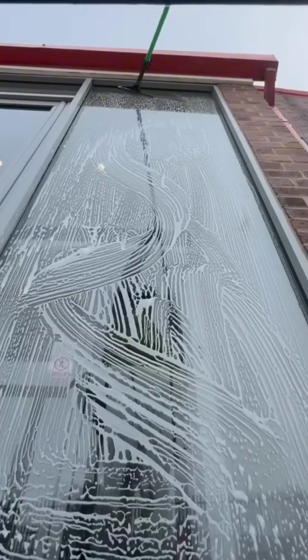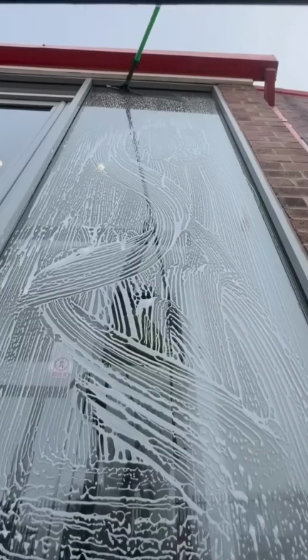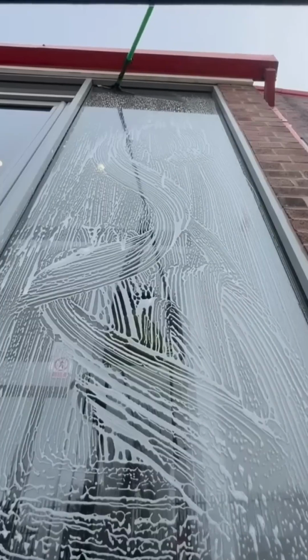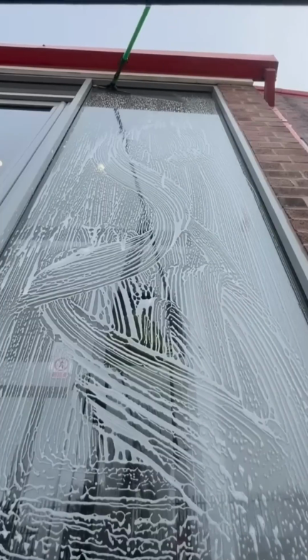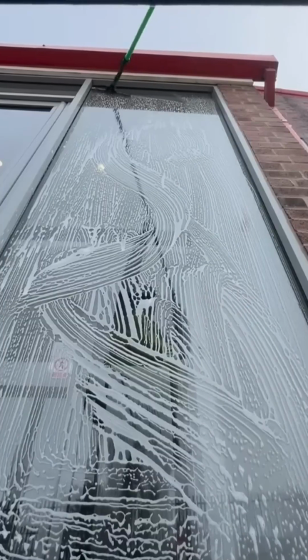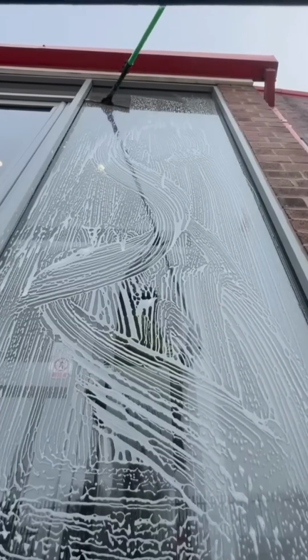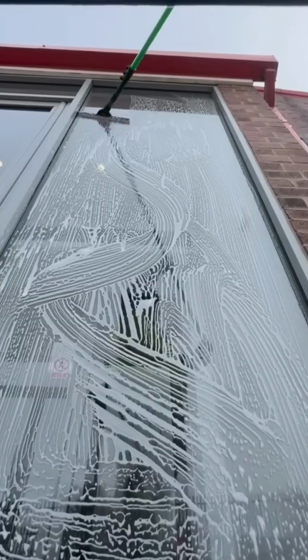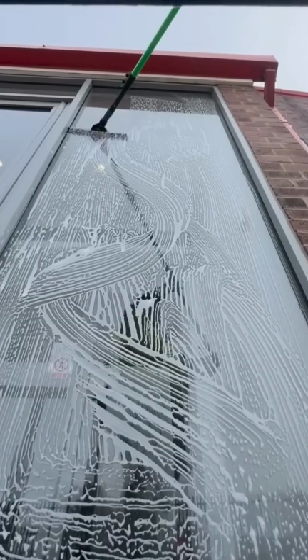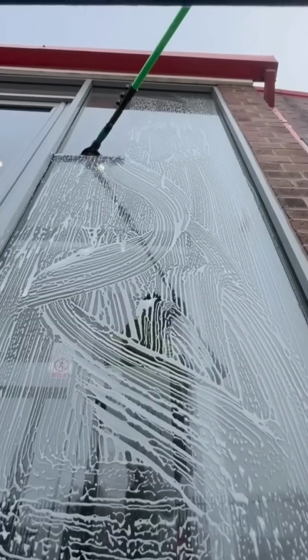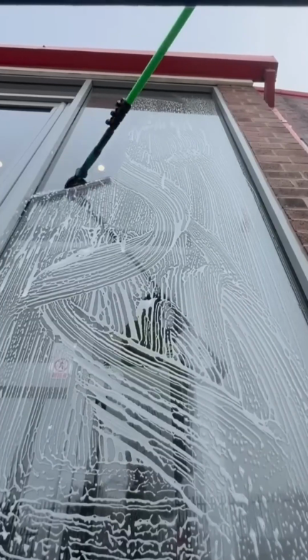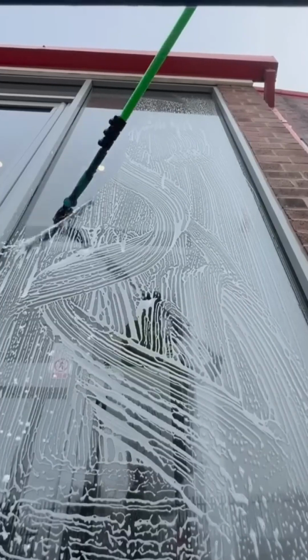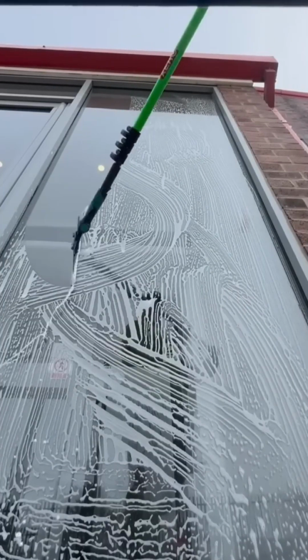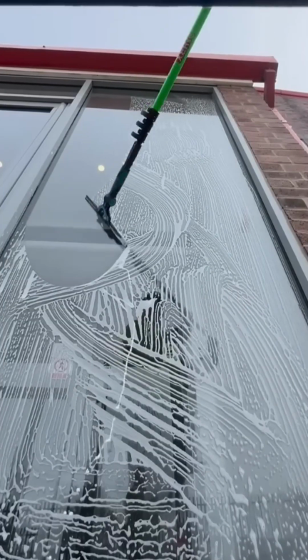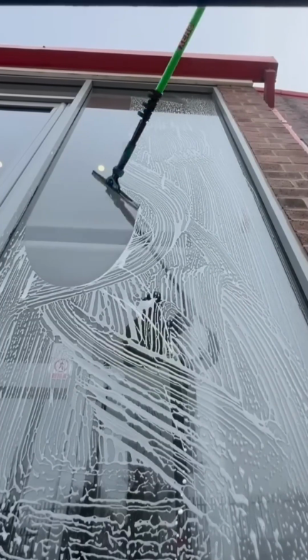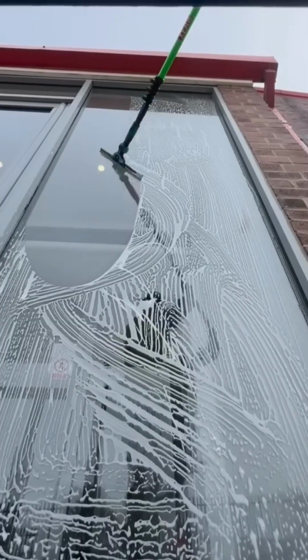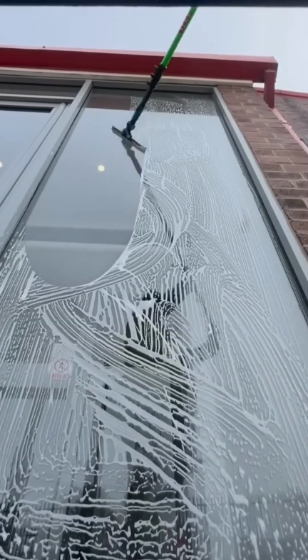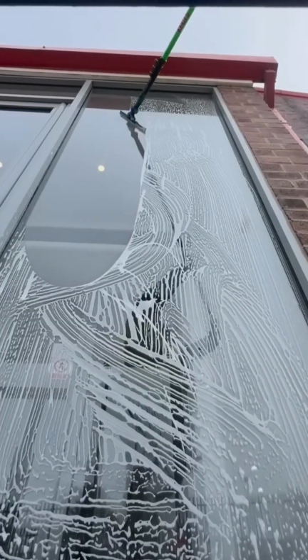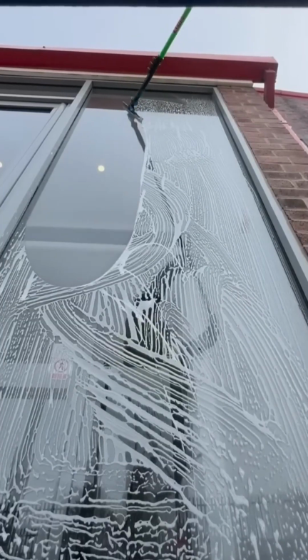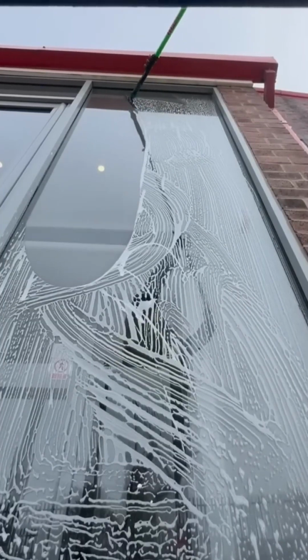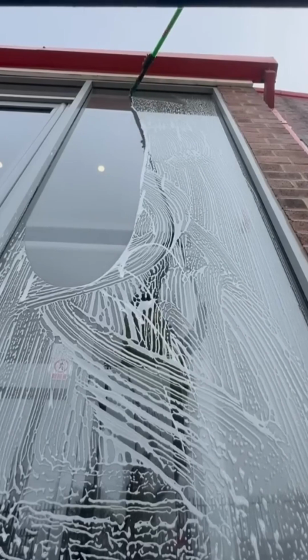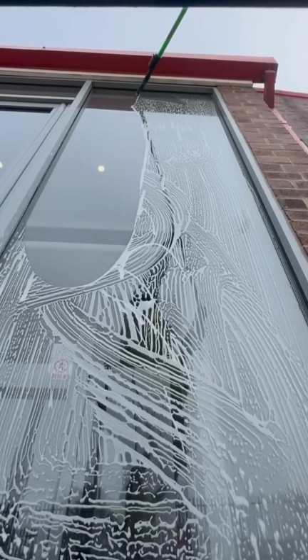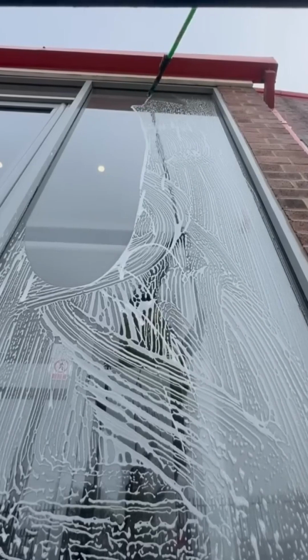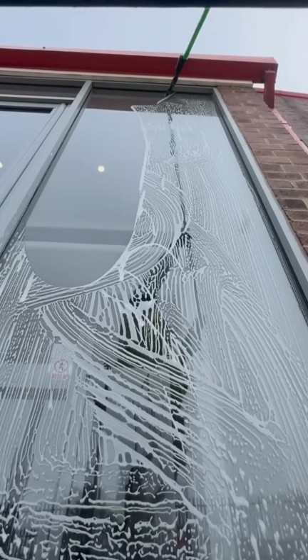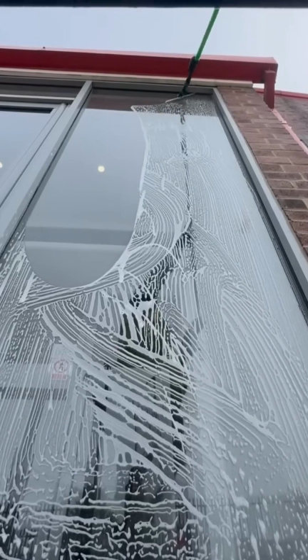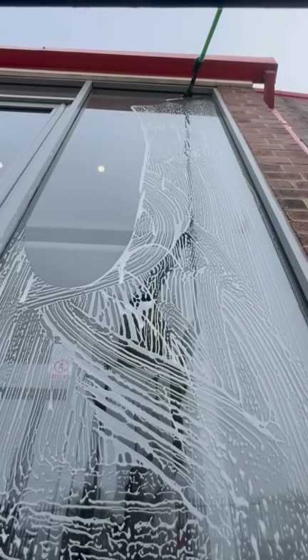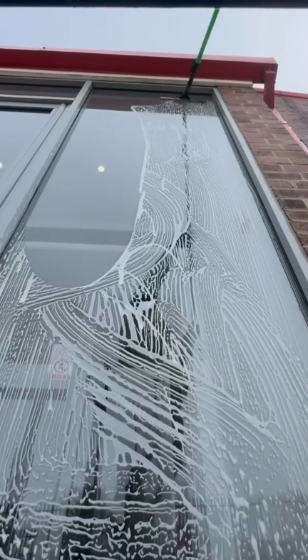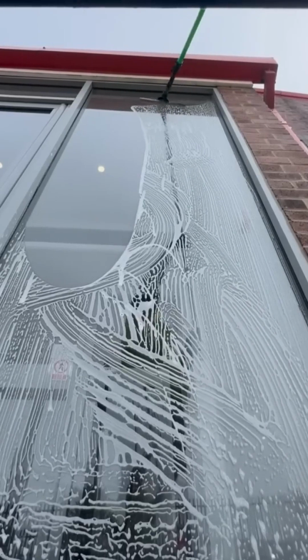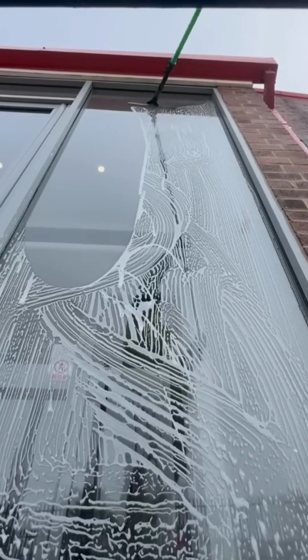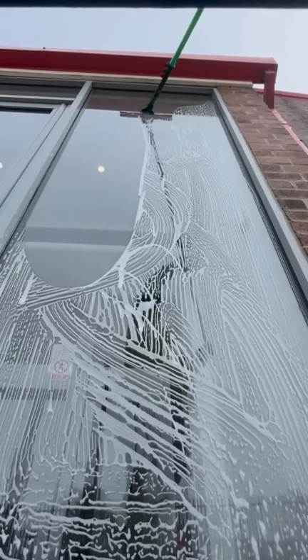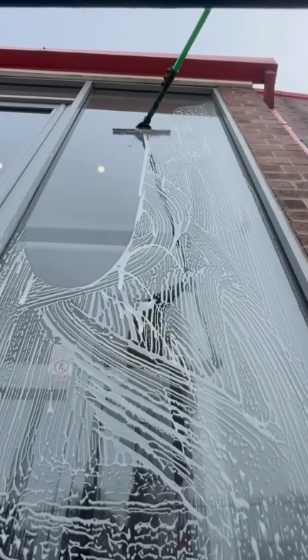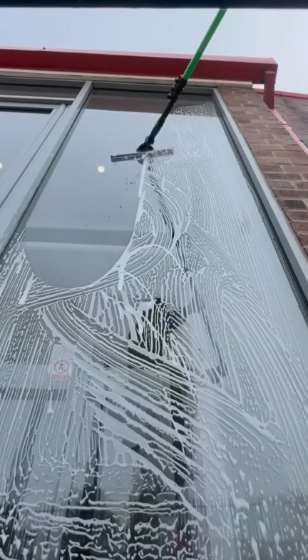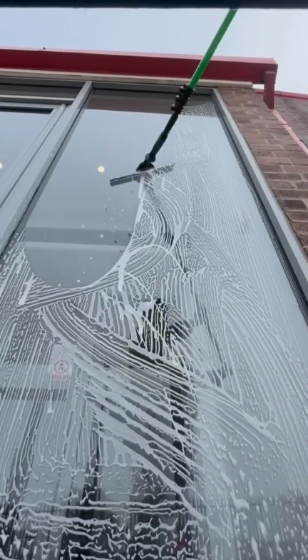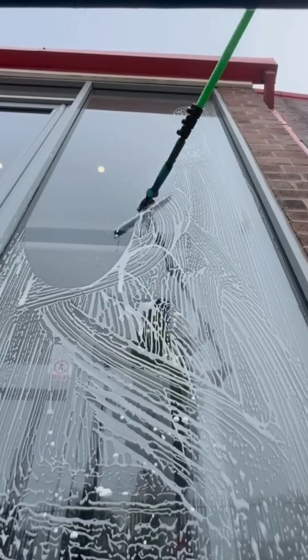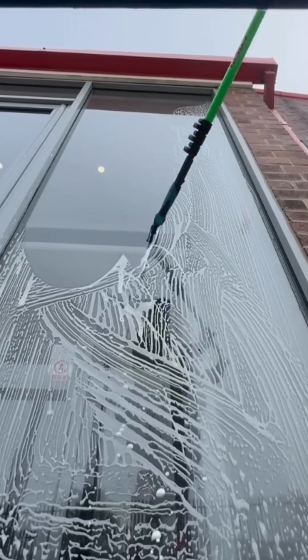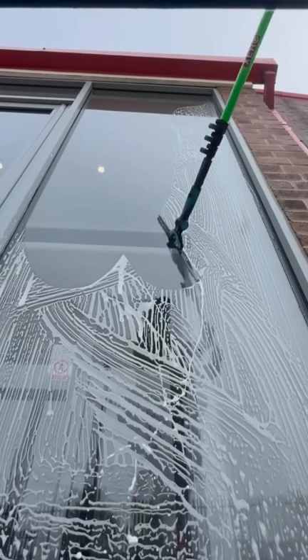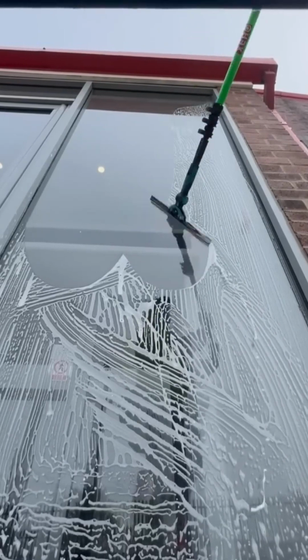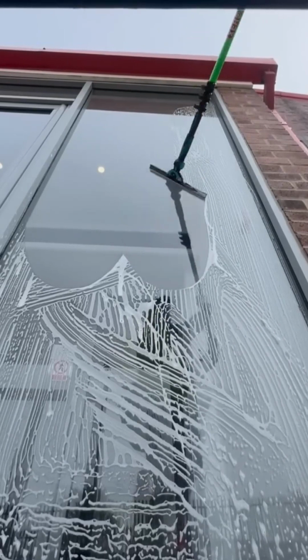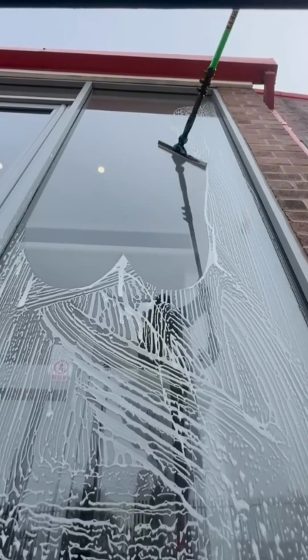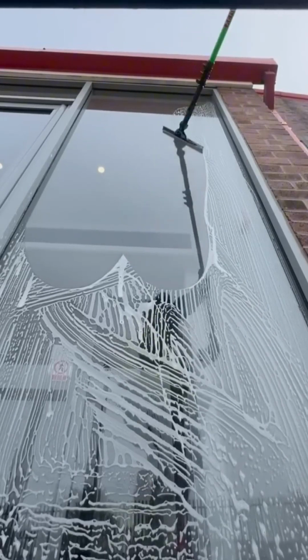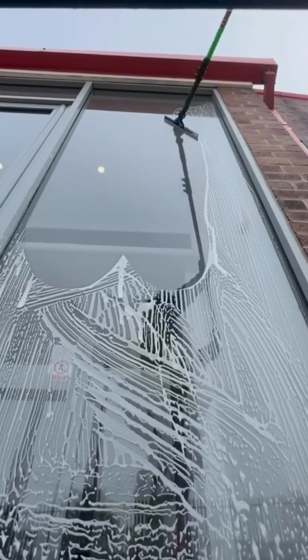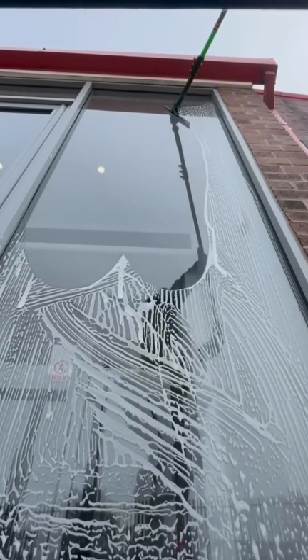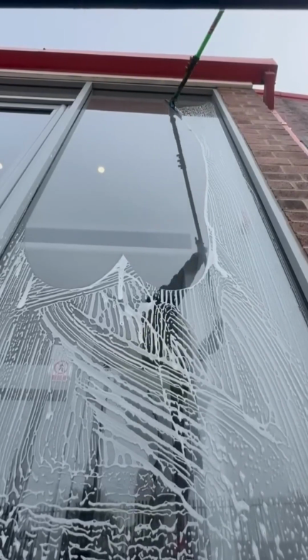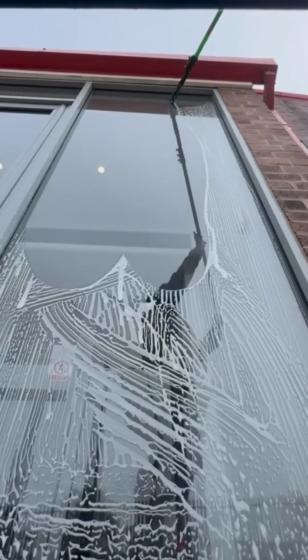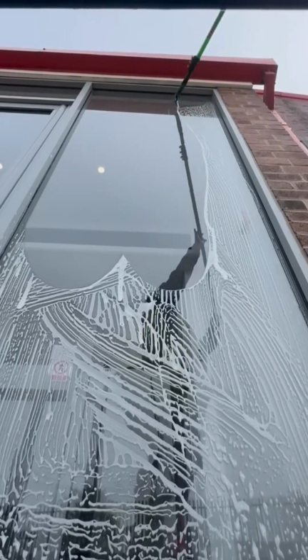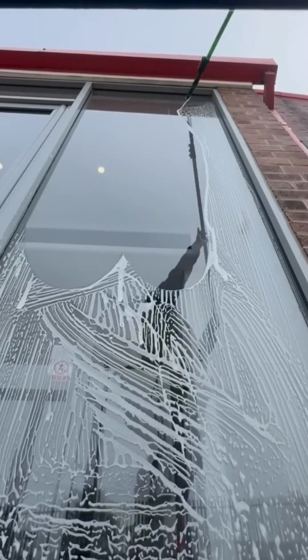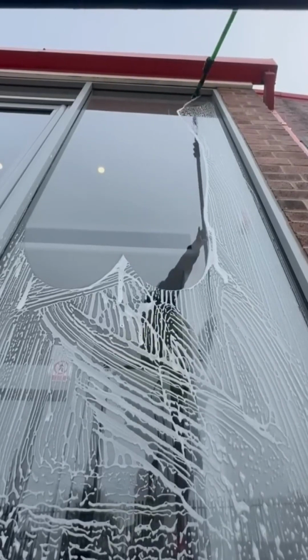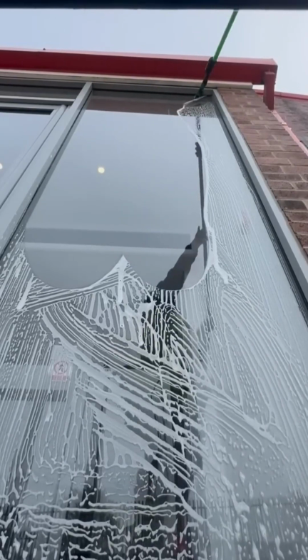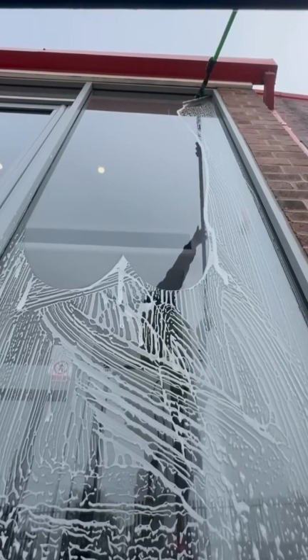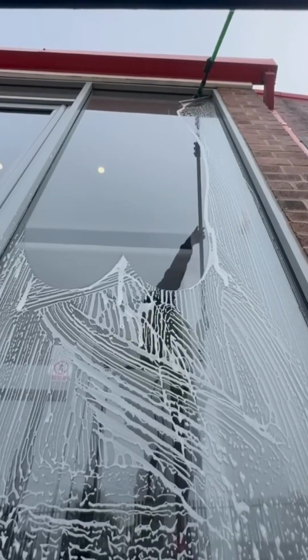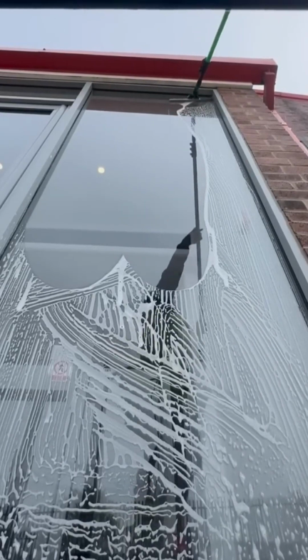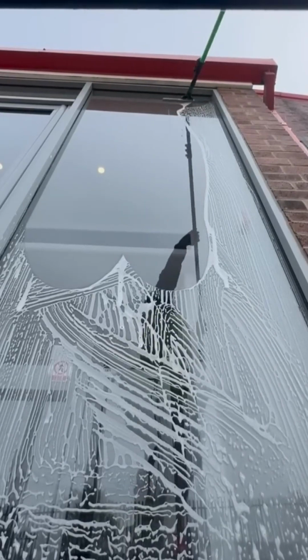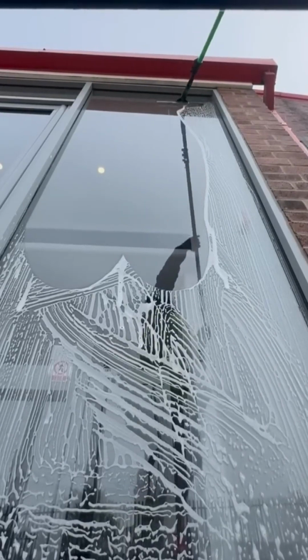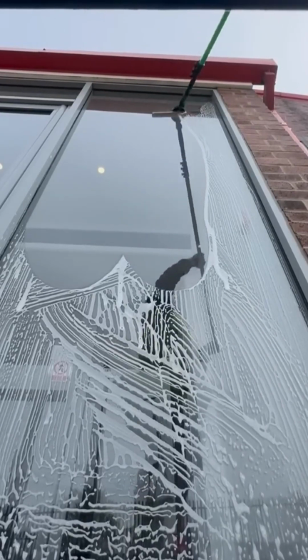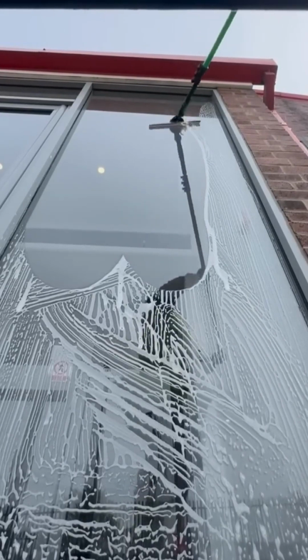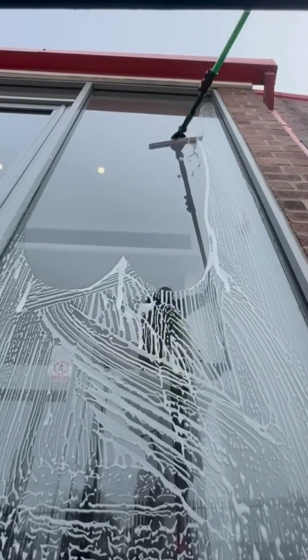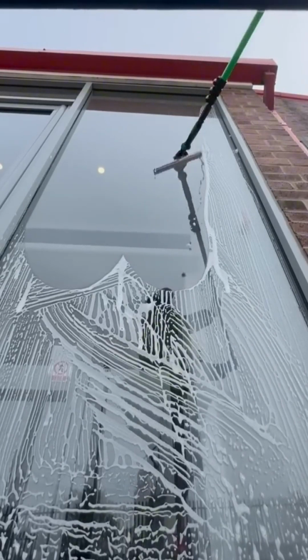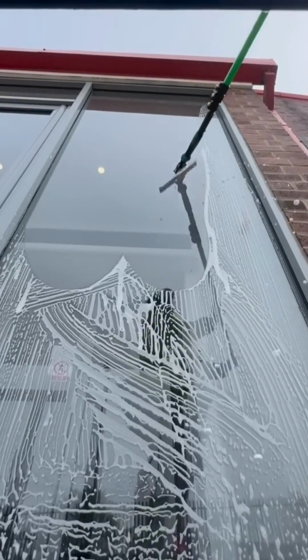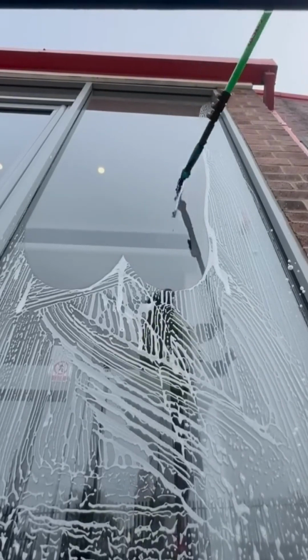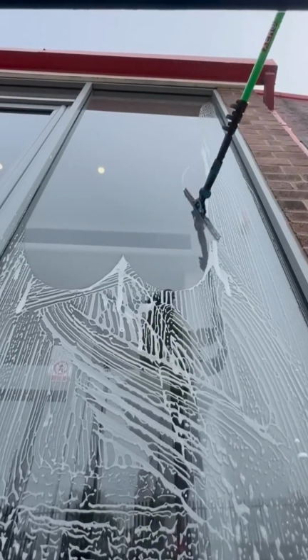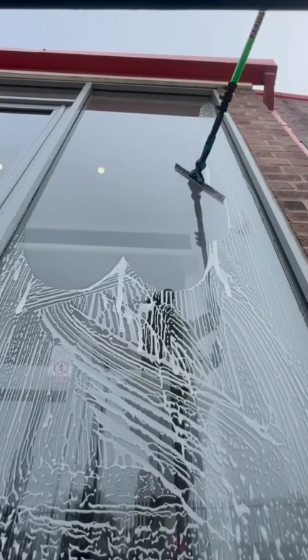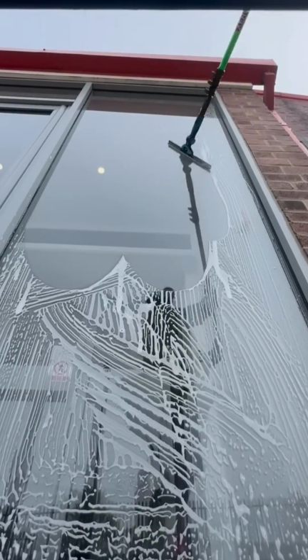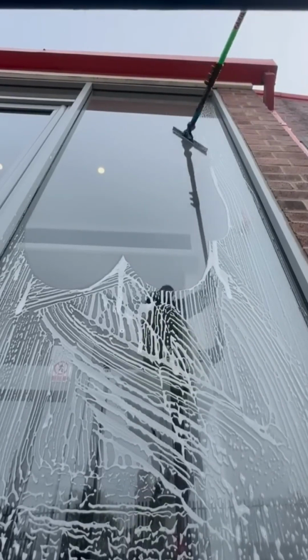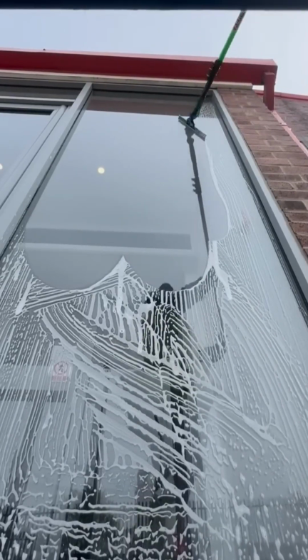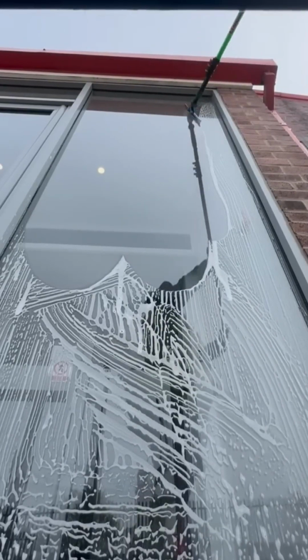A windowpane turns crystal clear under steady strokes, each pass catching the light like a miniature sunrise.